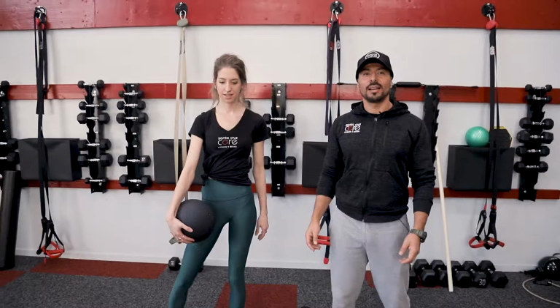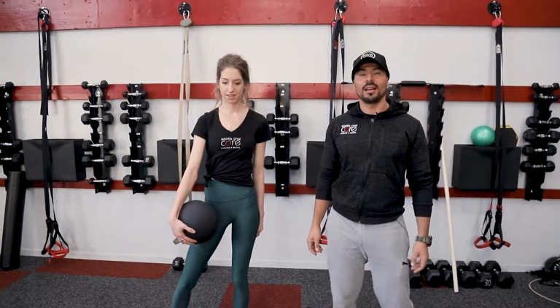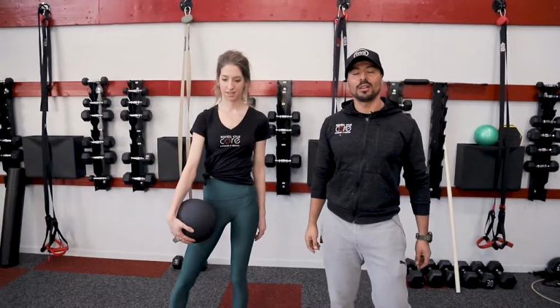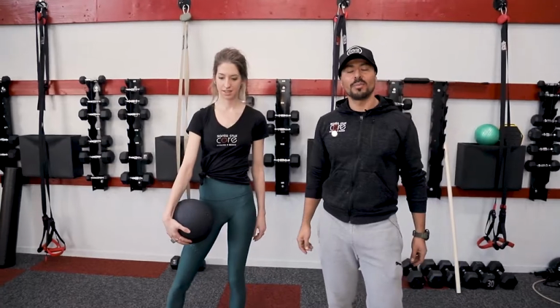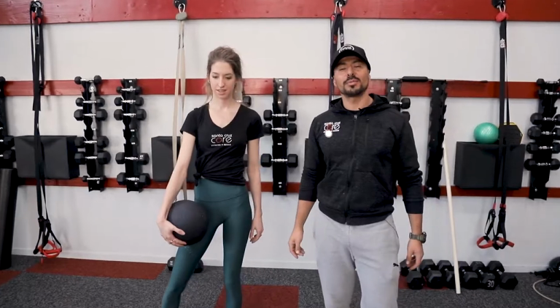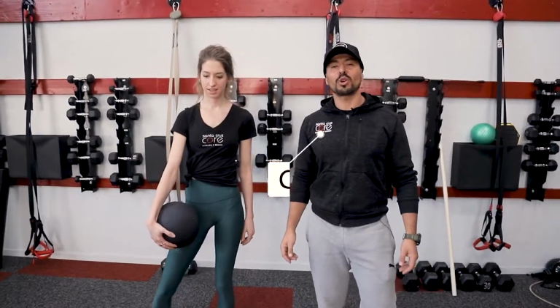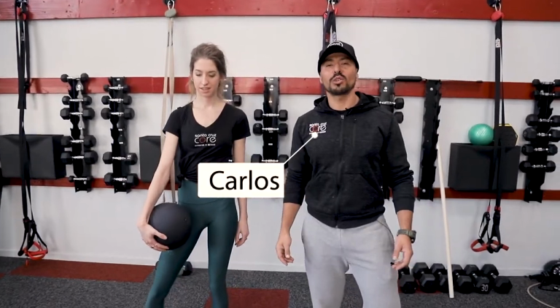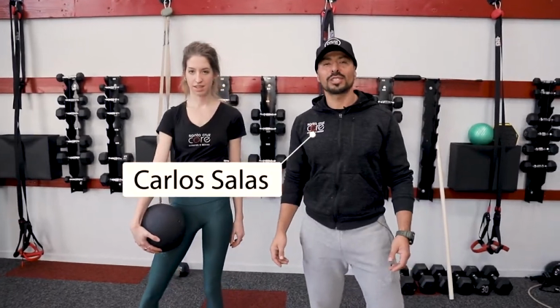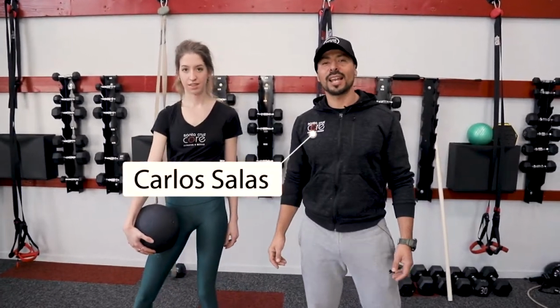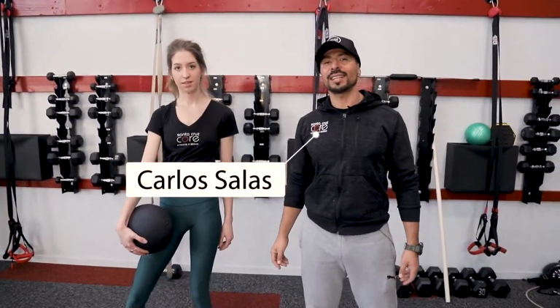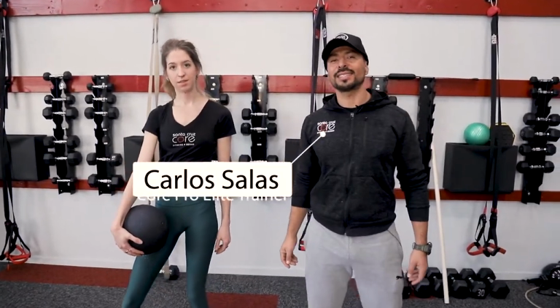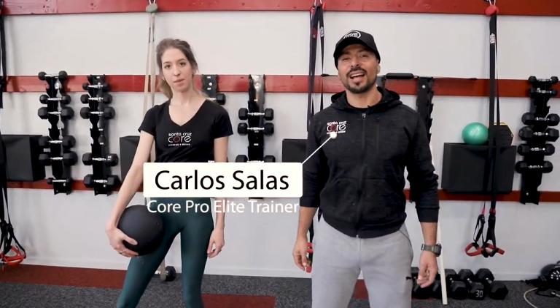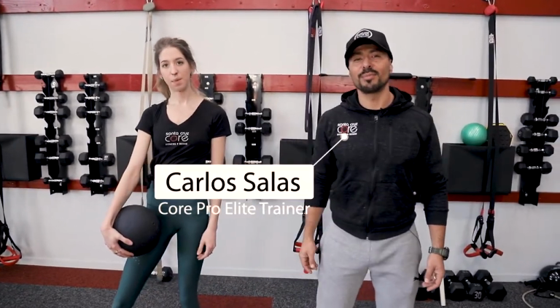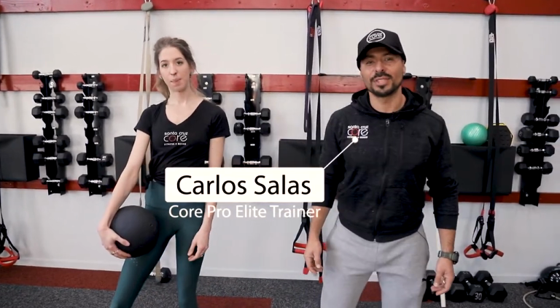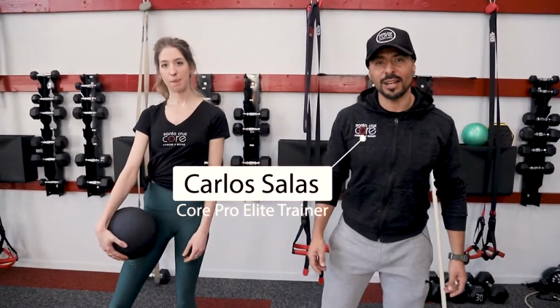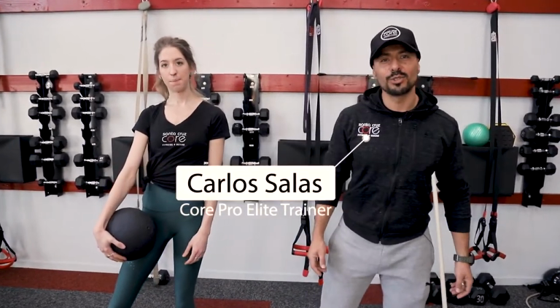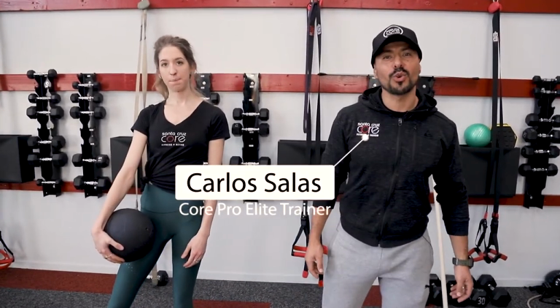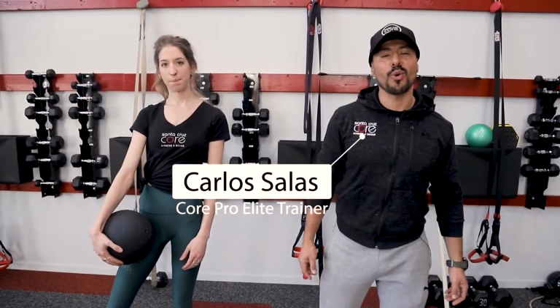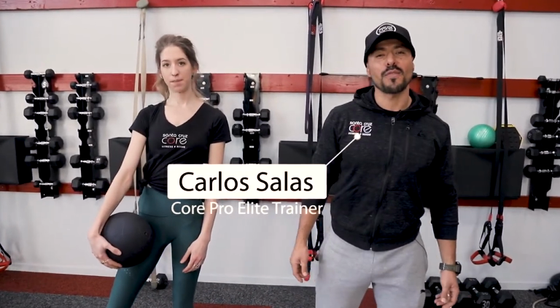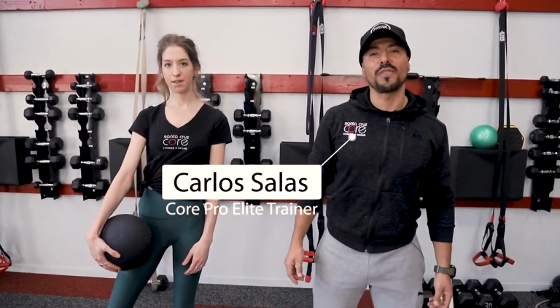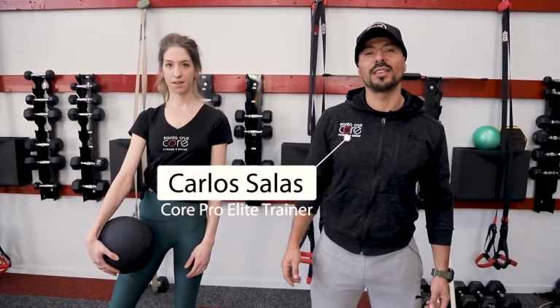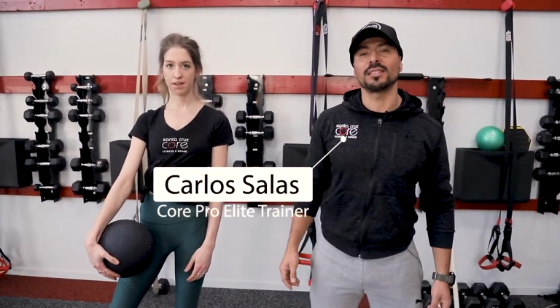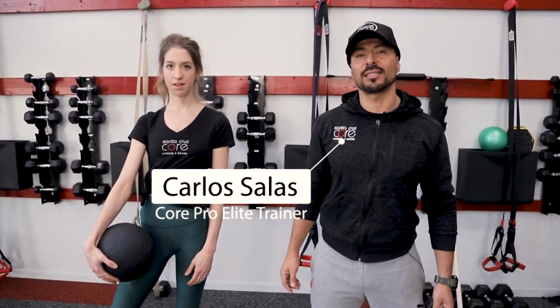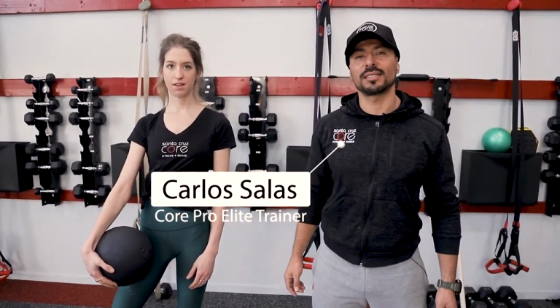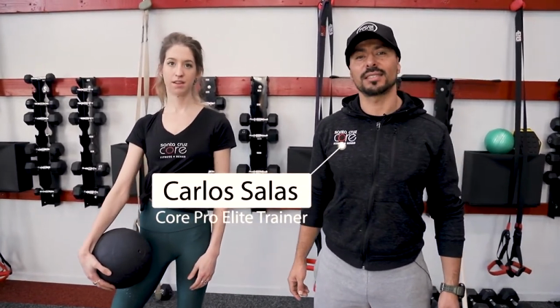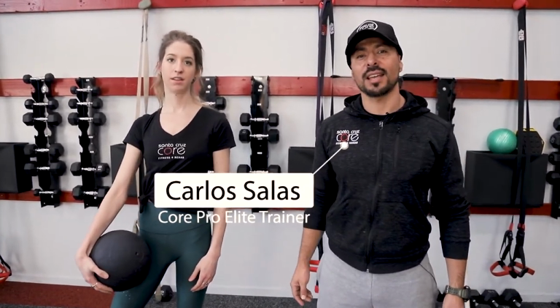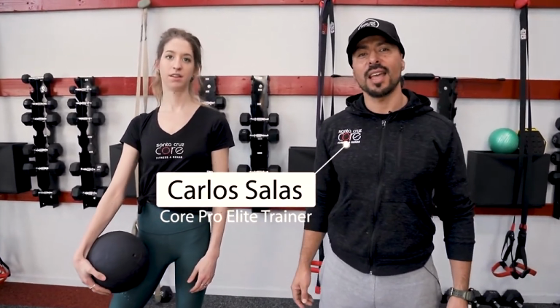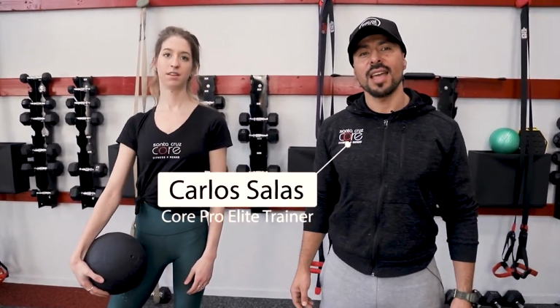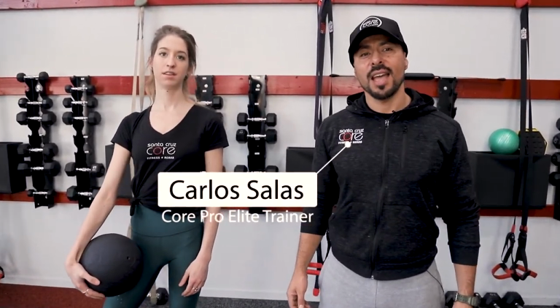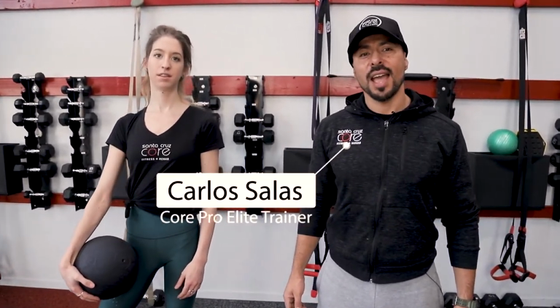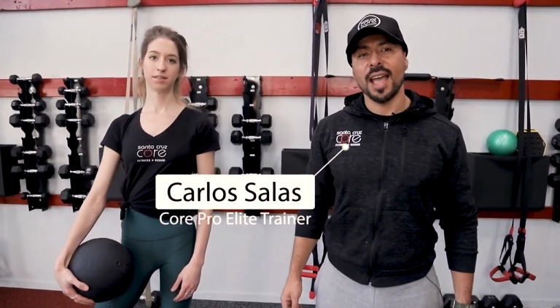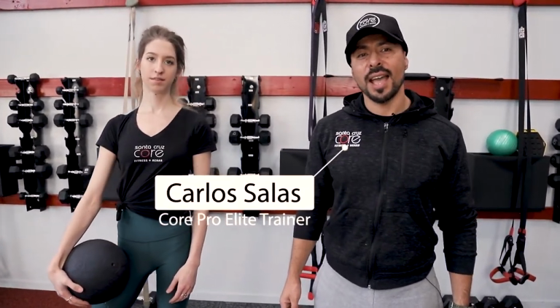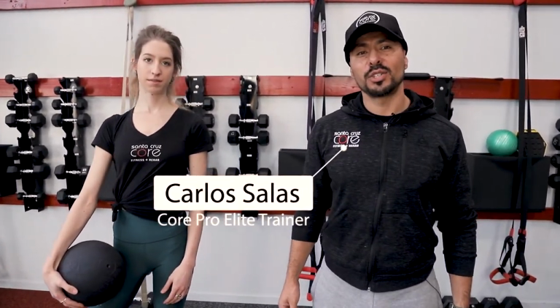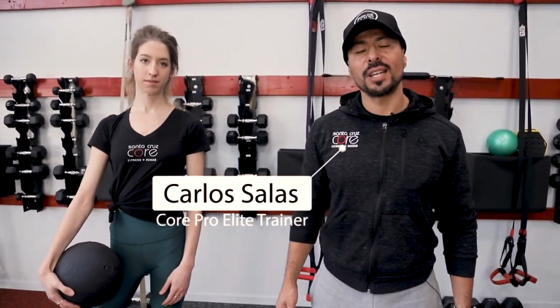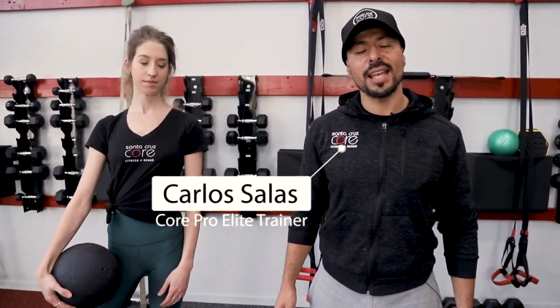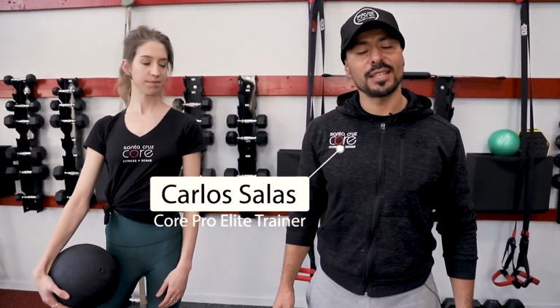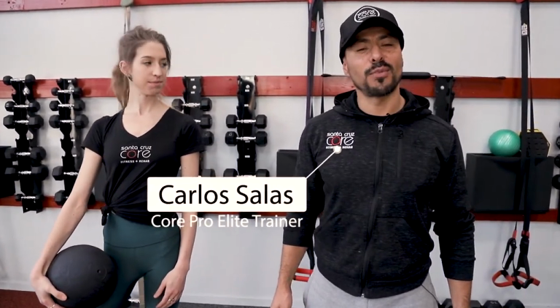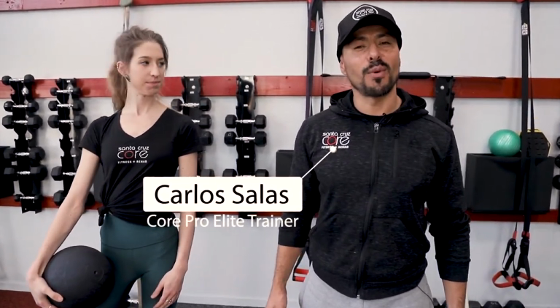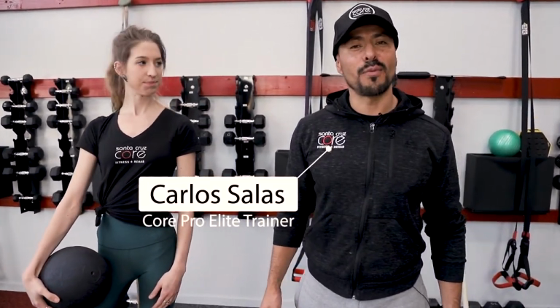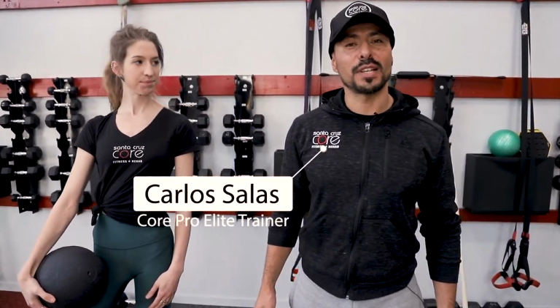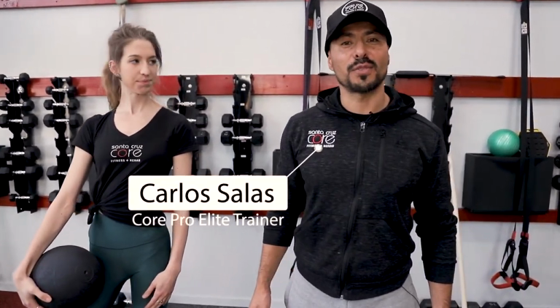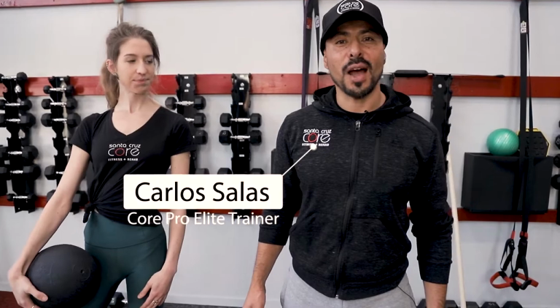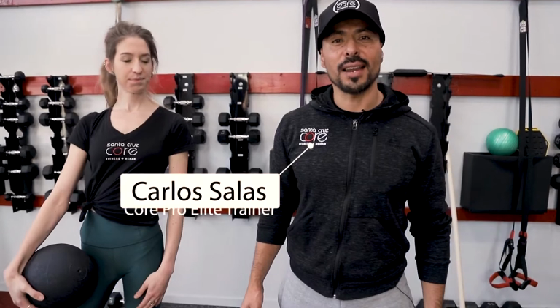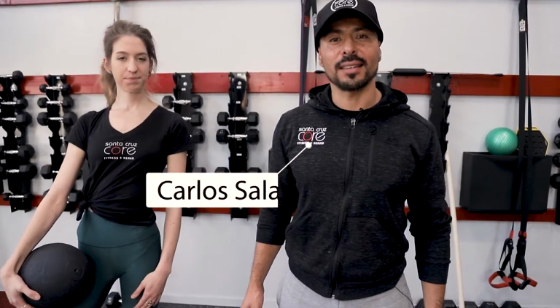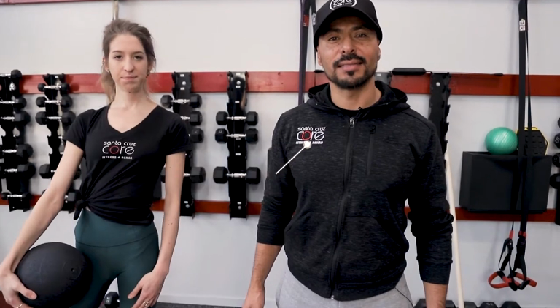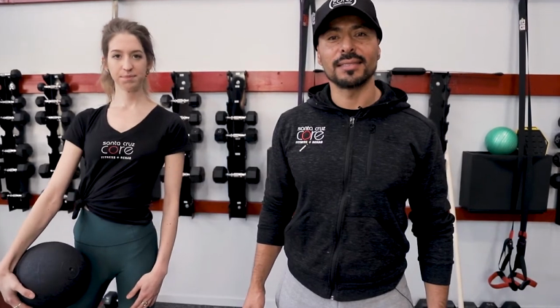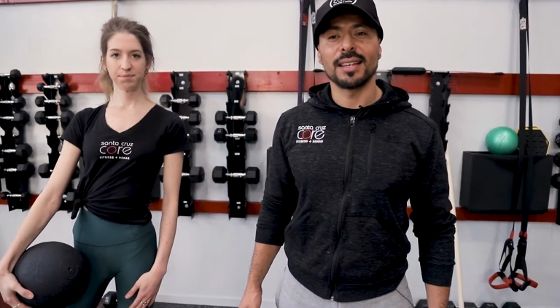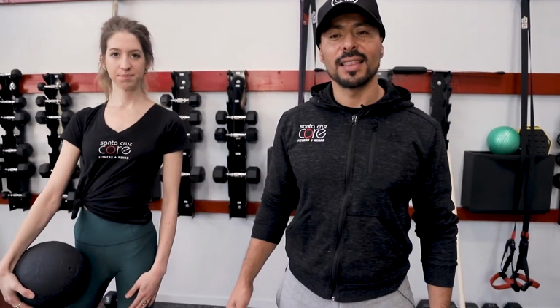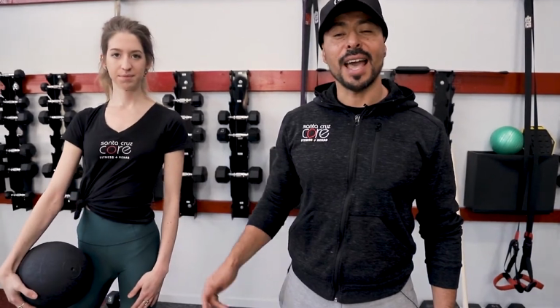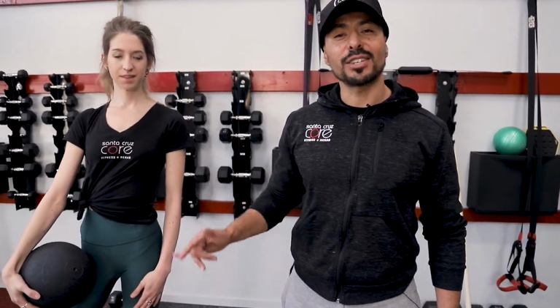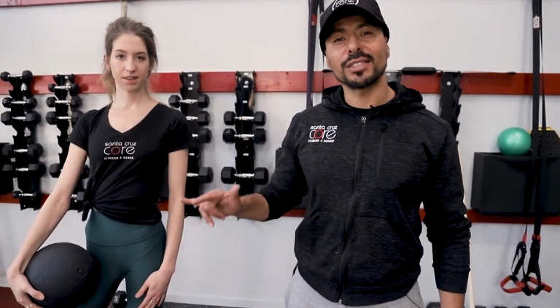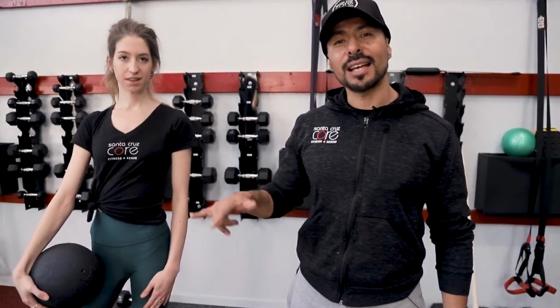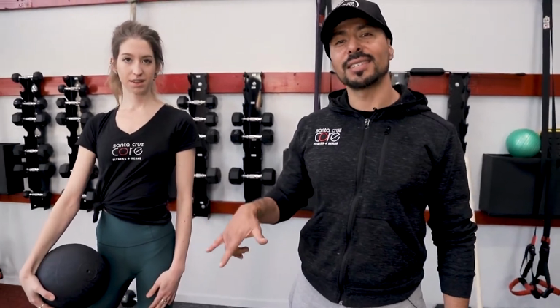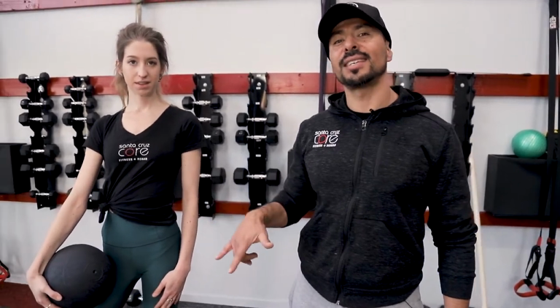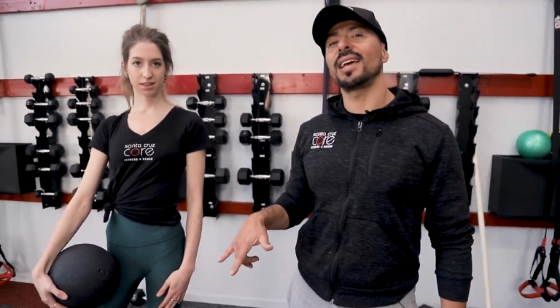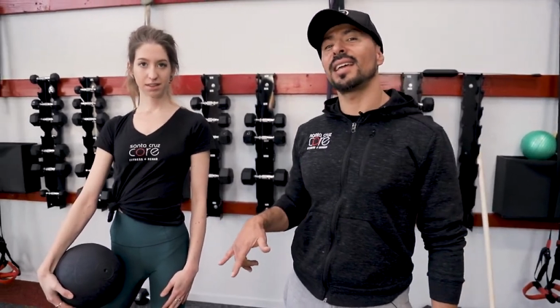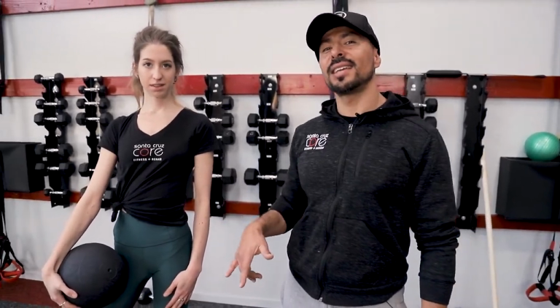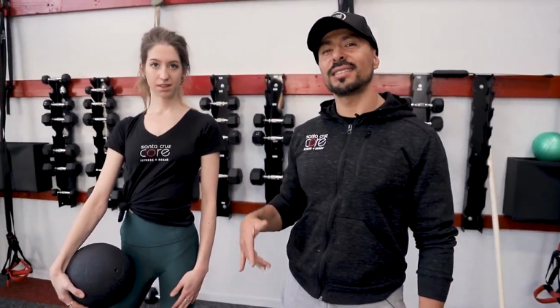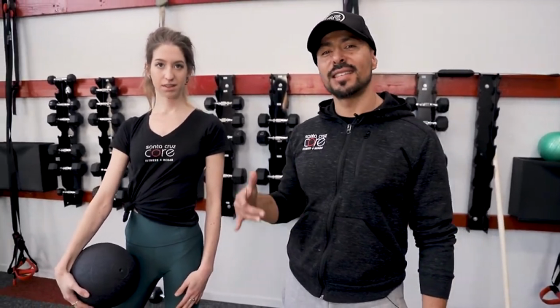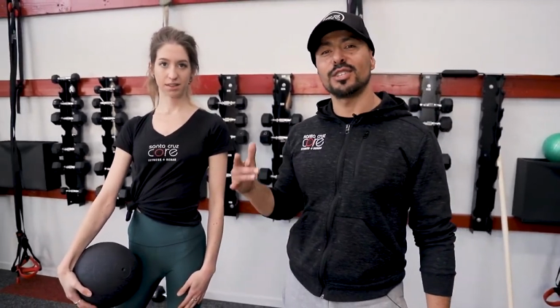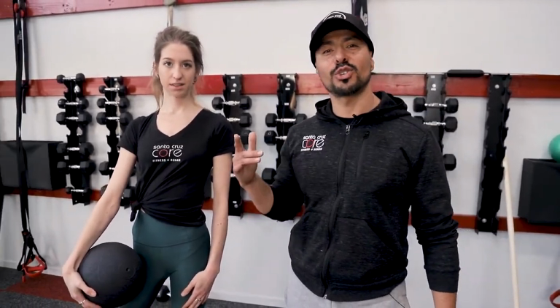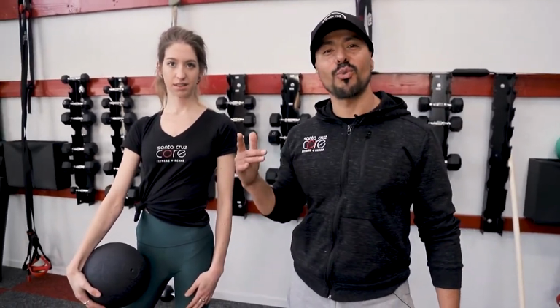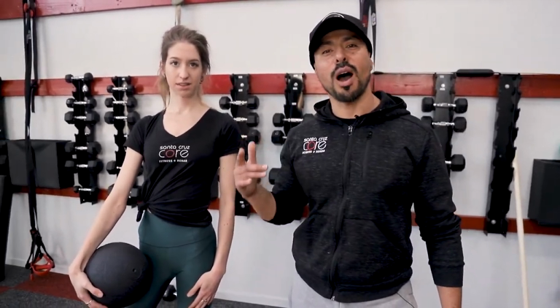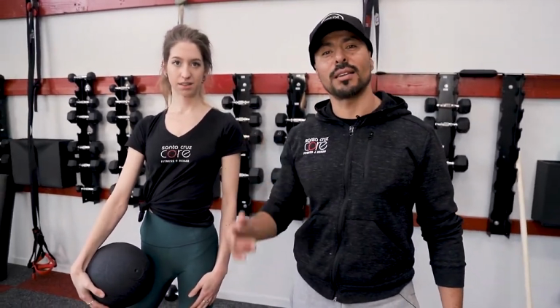Hello, my name is Carlos Salas. I'm with Santa Cruz Core Fitness, and today is Form Fix Friday. The exercise of today is the squat.